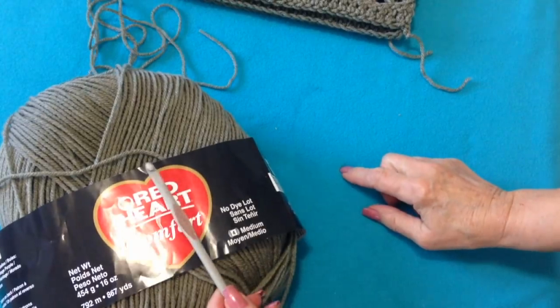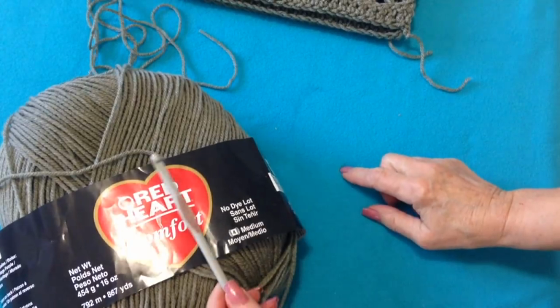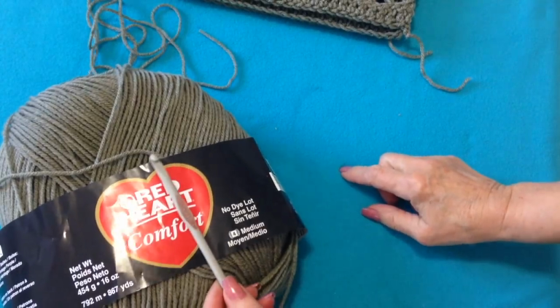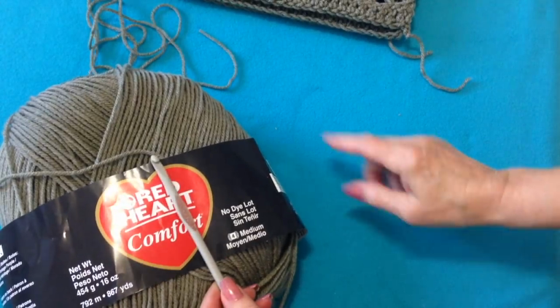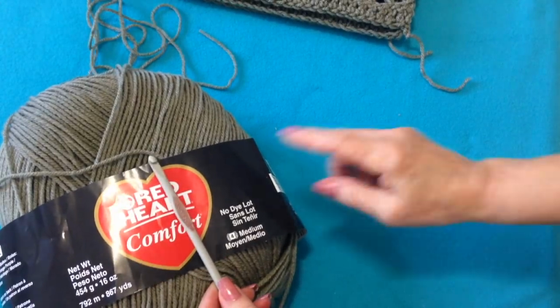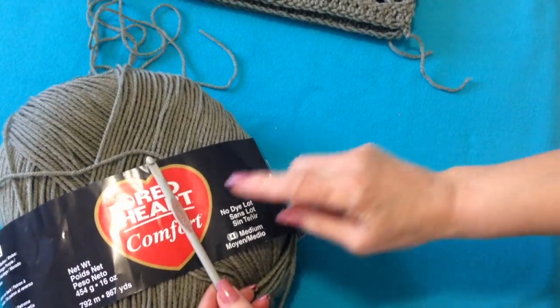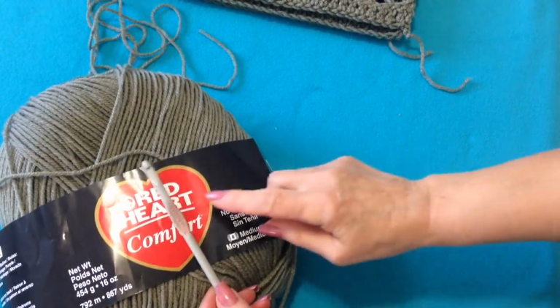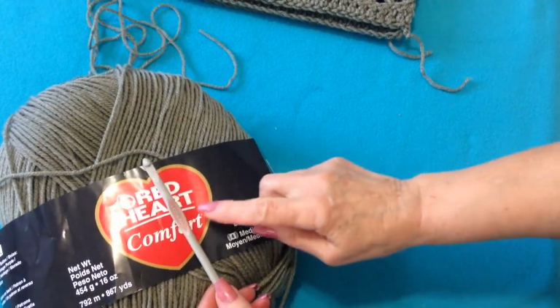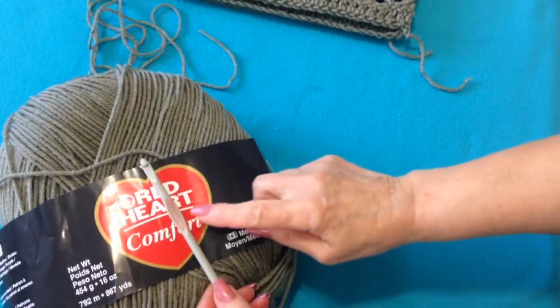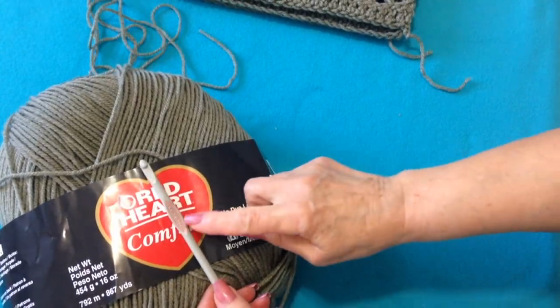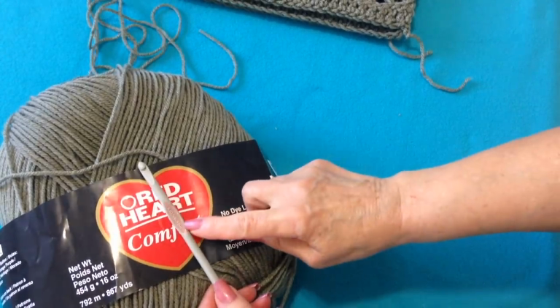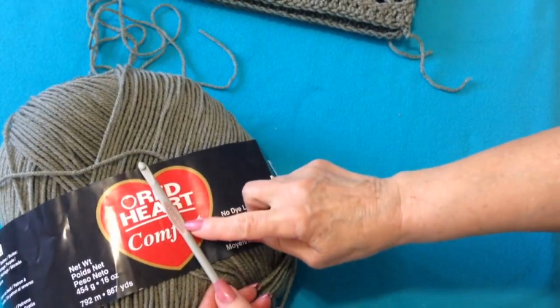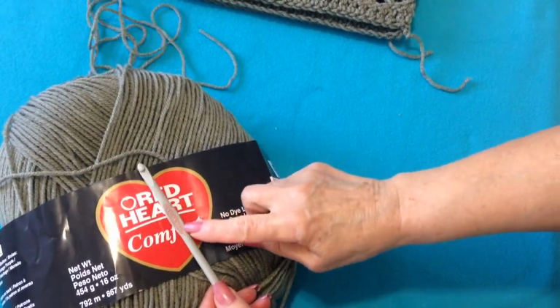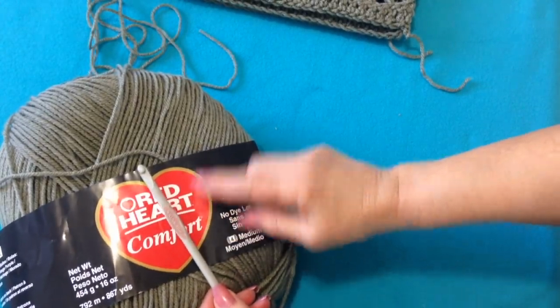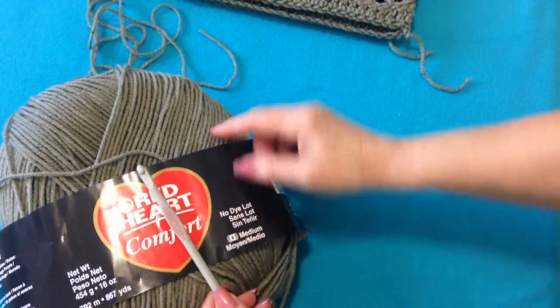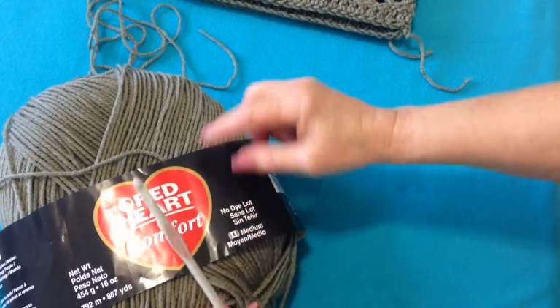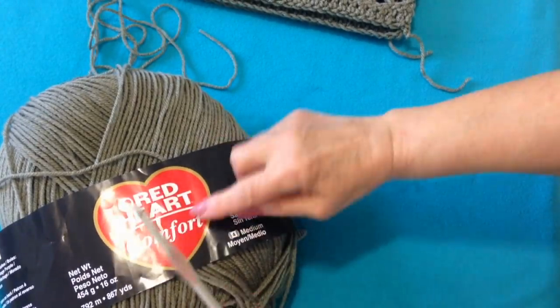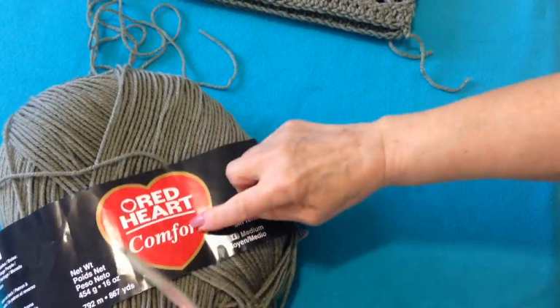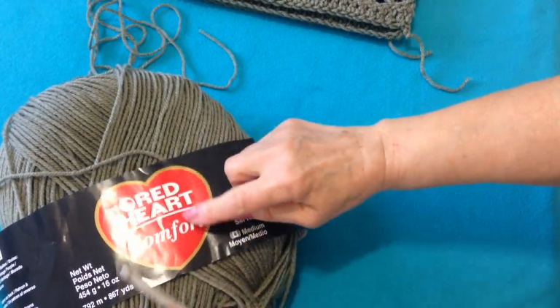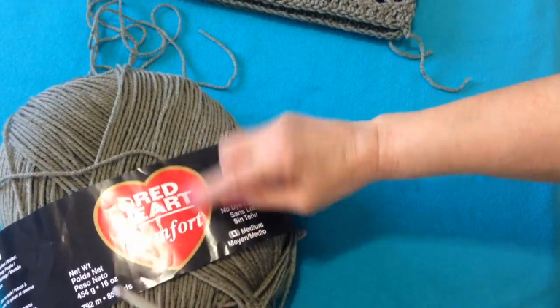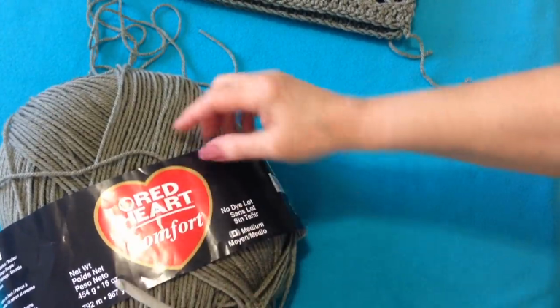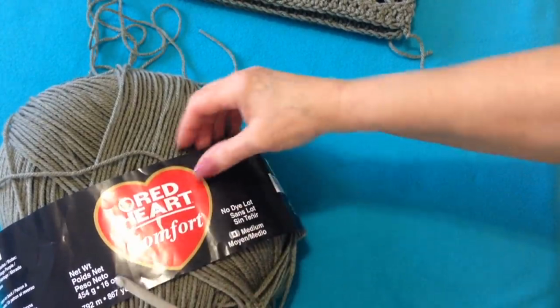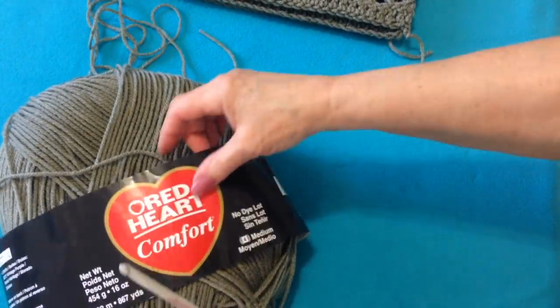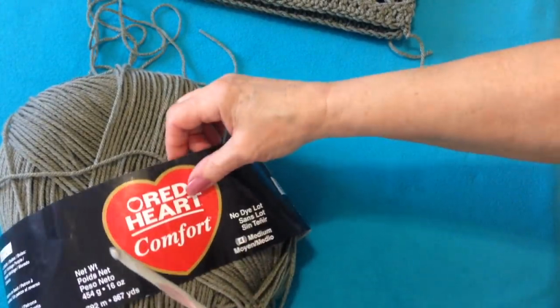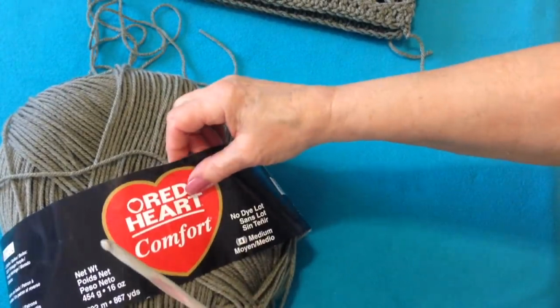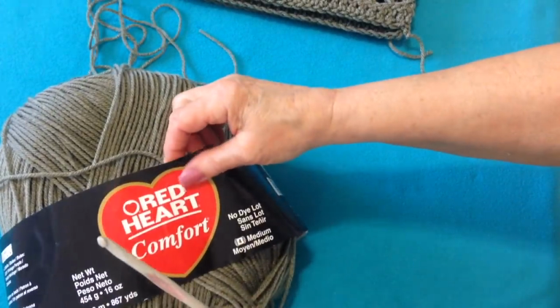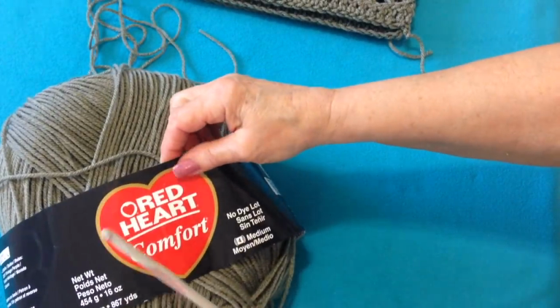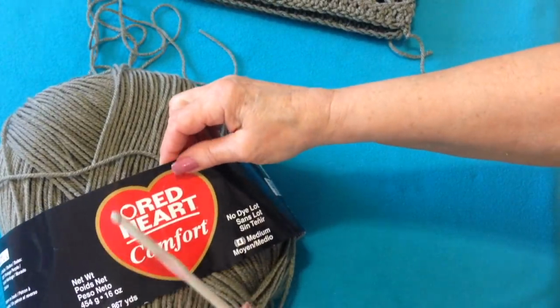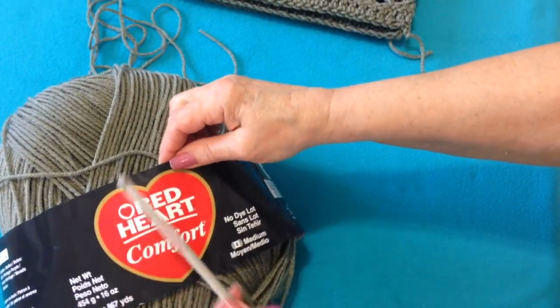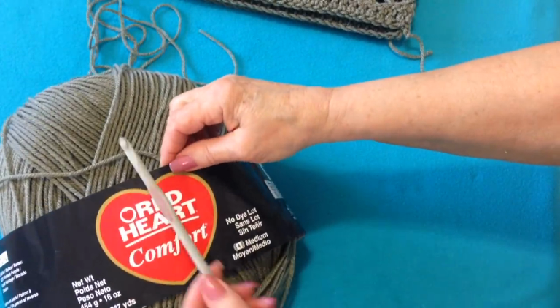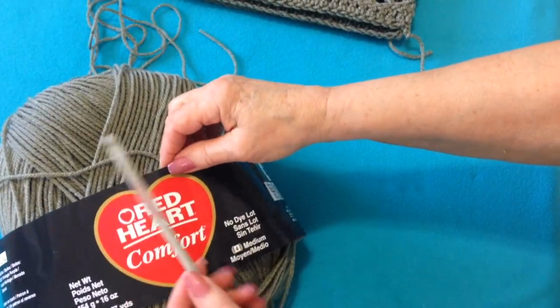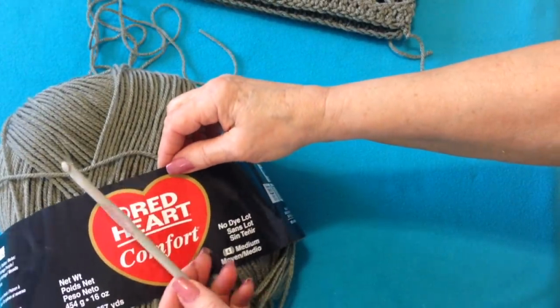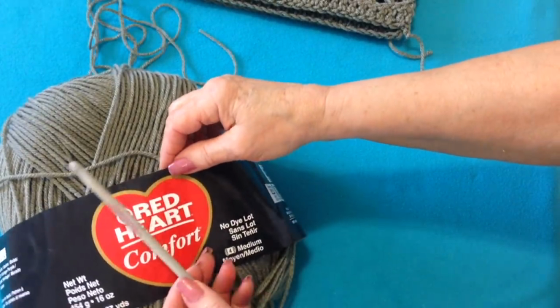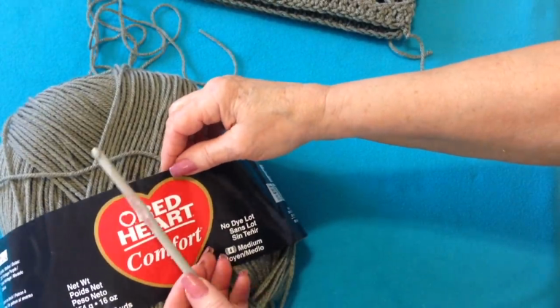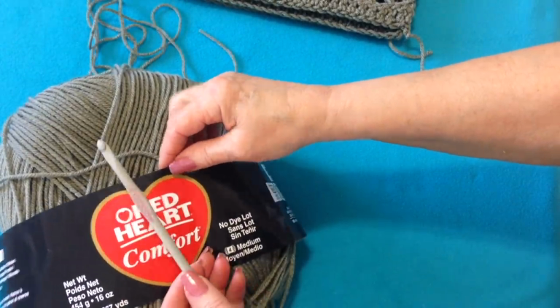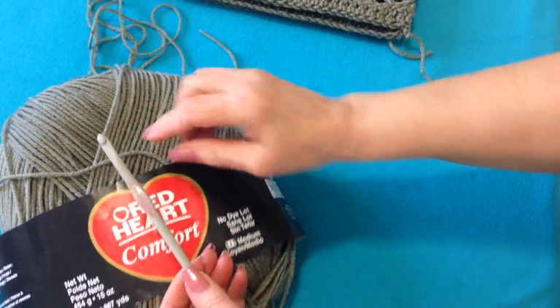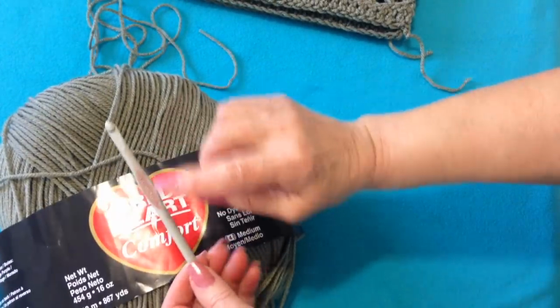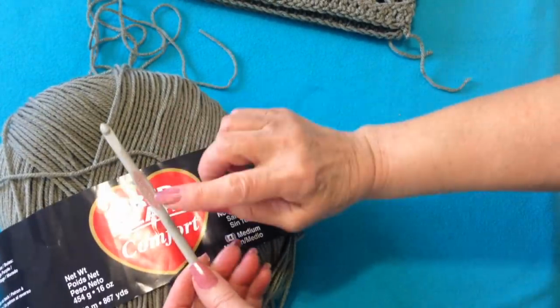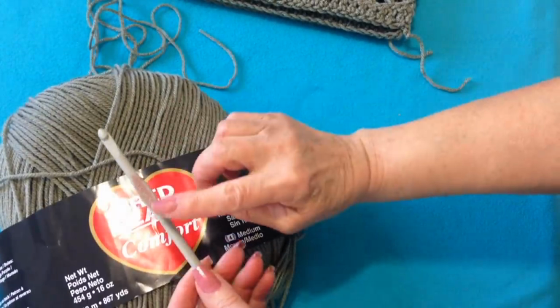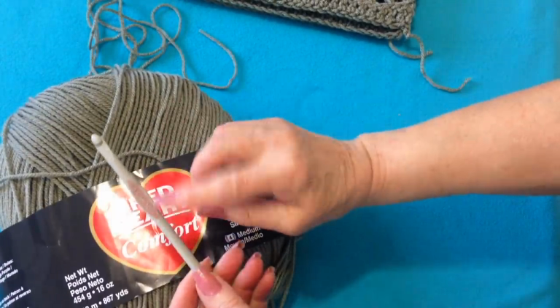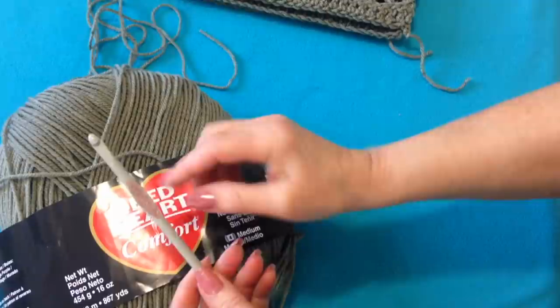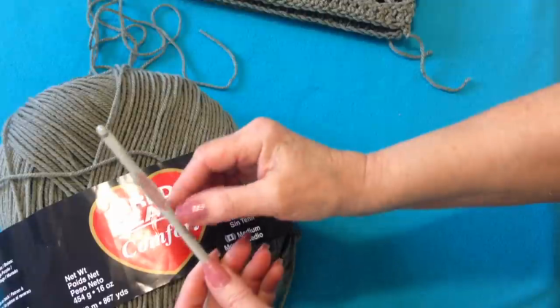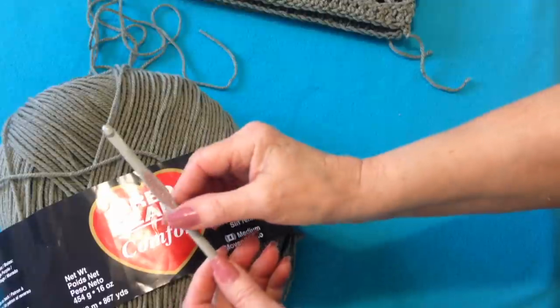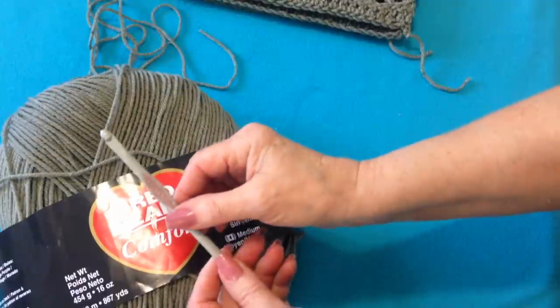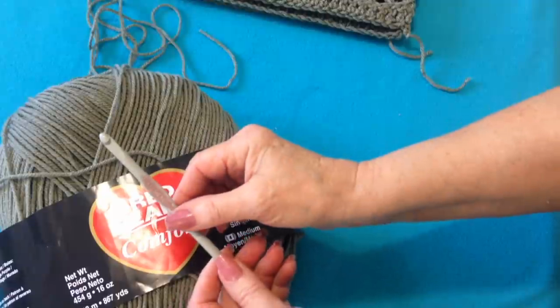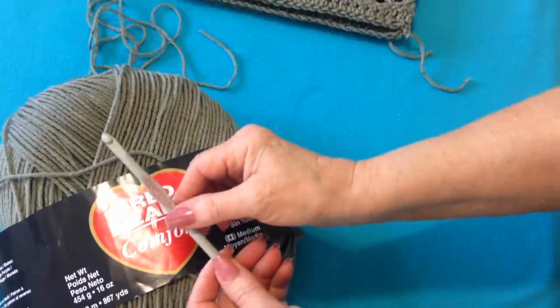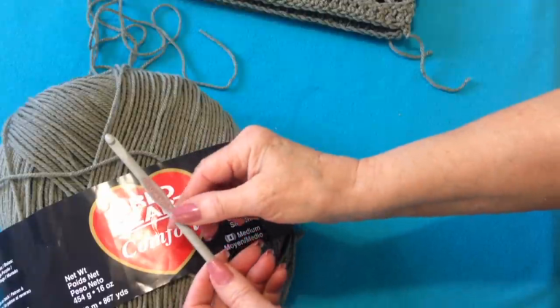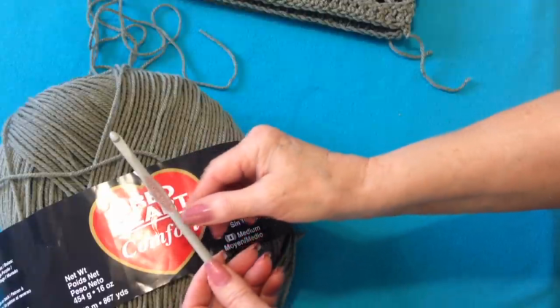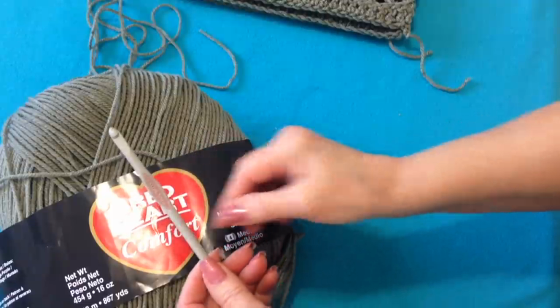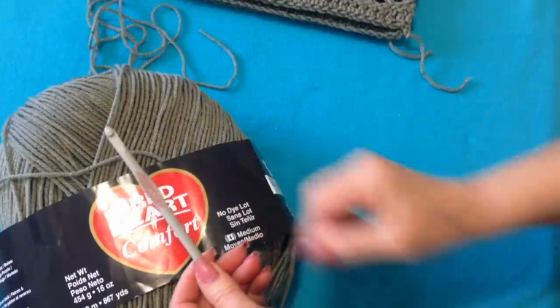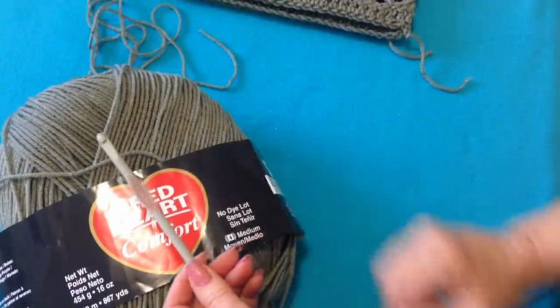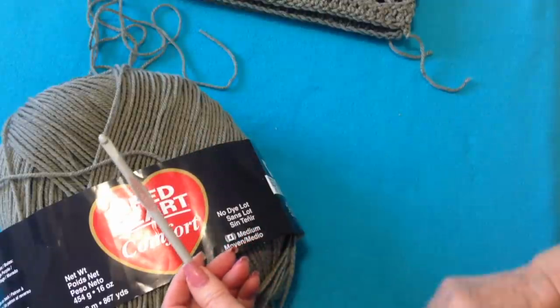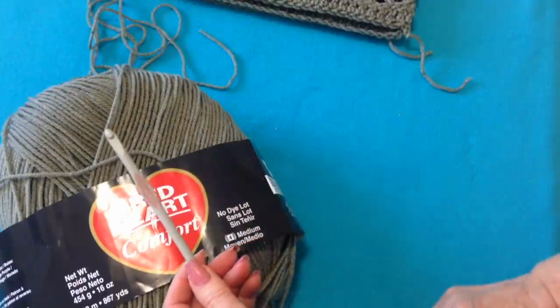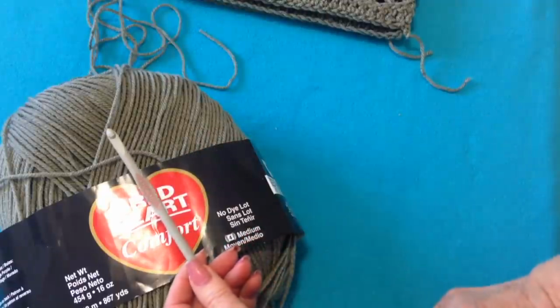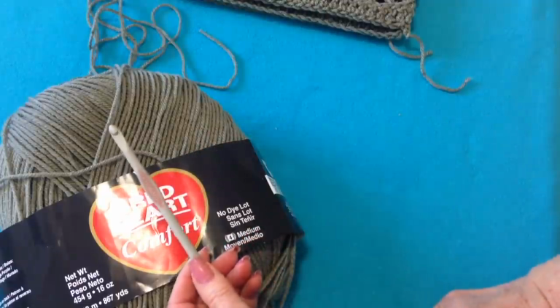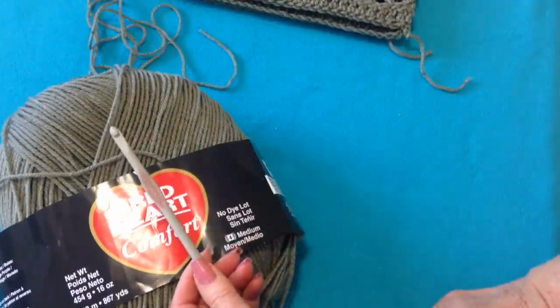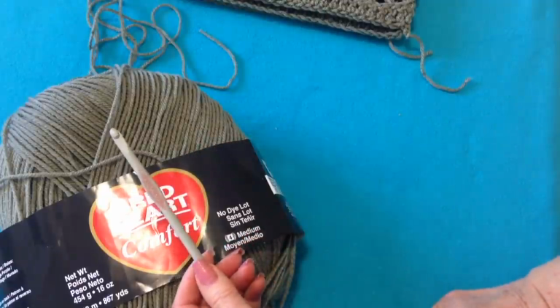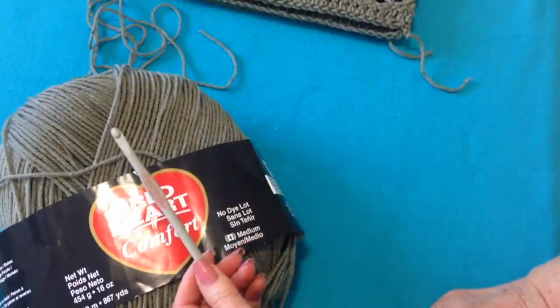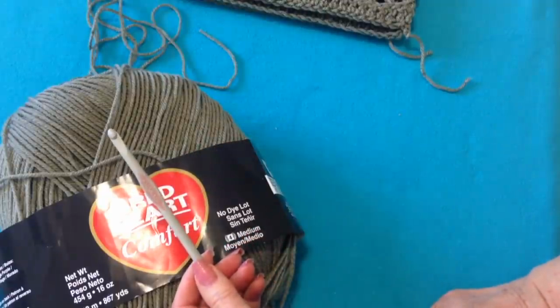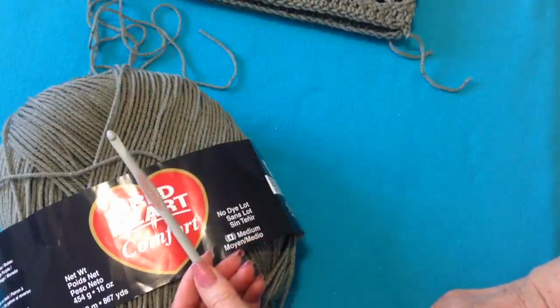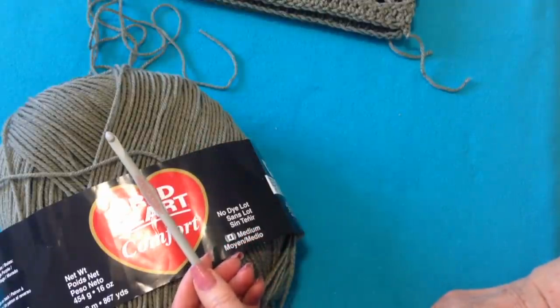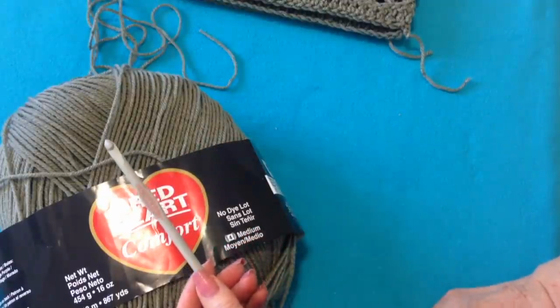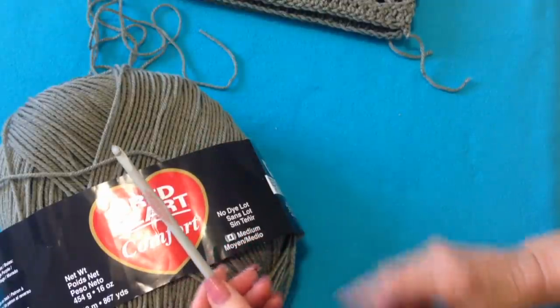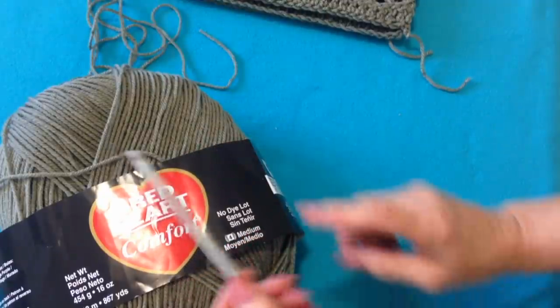I'm going to work with Red Heart Comfort Yarn or Super Saver — it's the same thing — and a 6.5mm crochet hook.